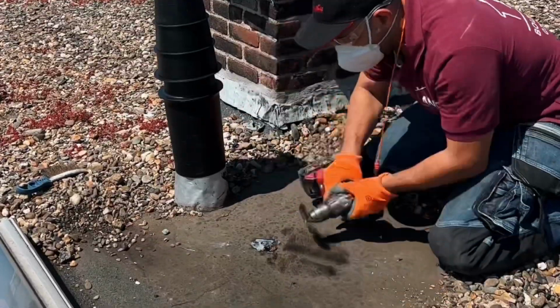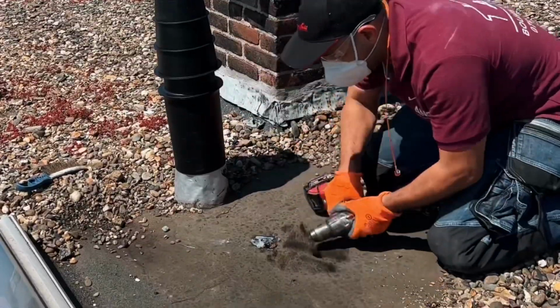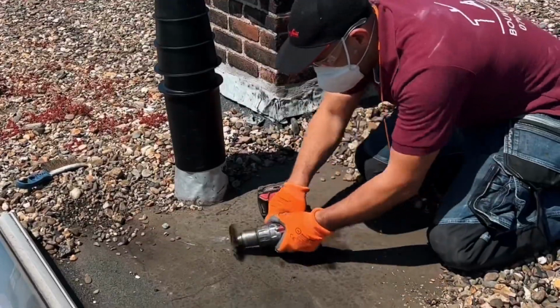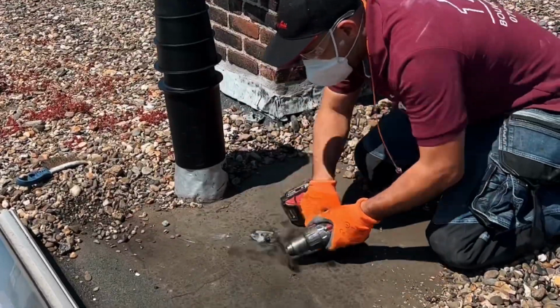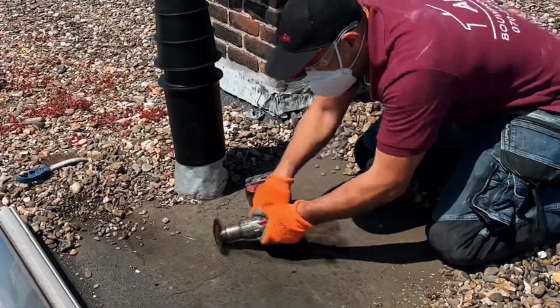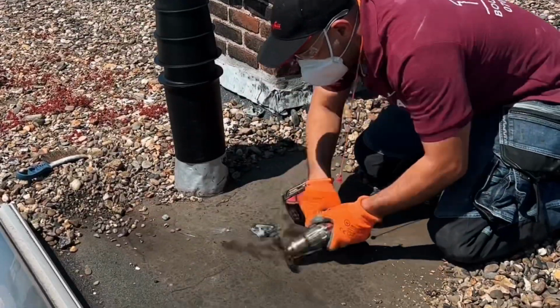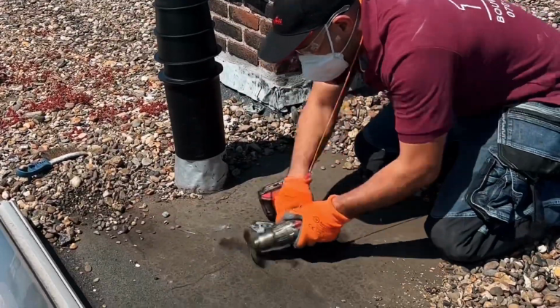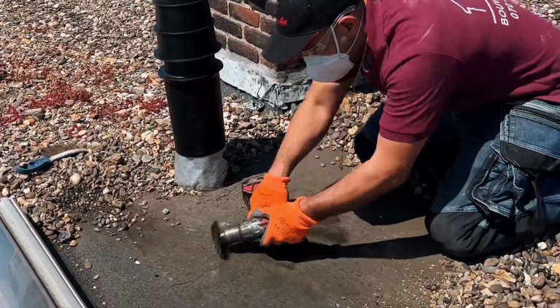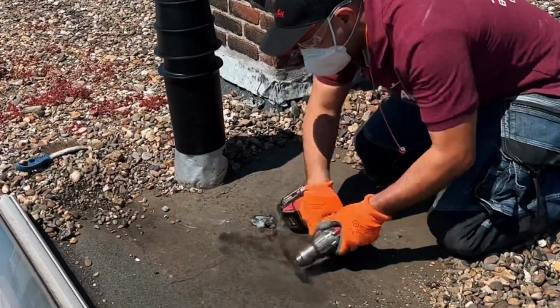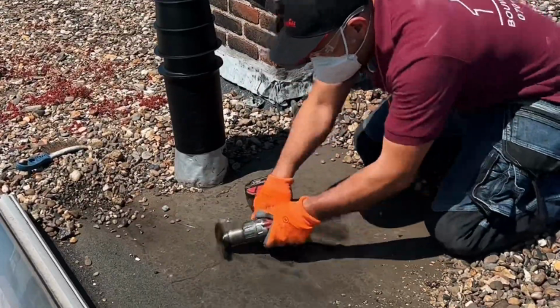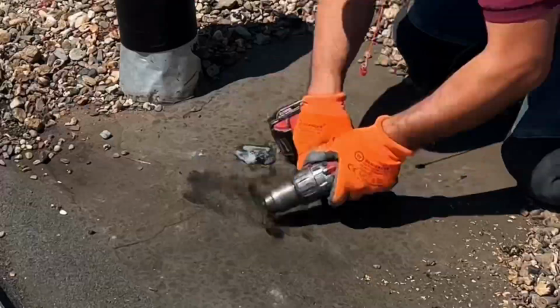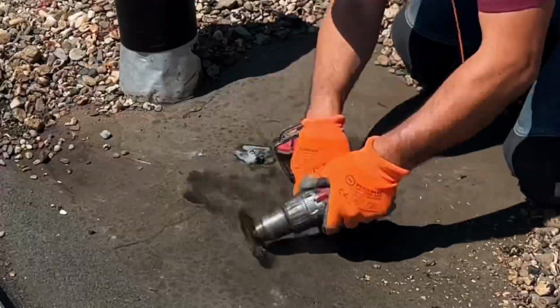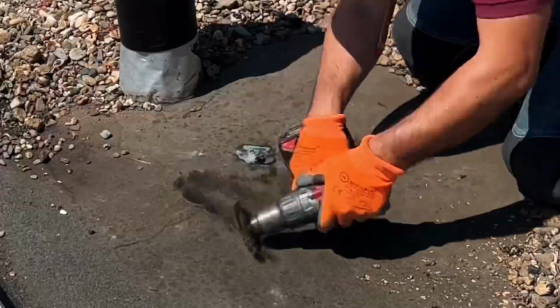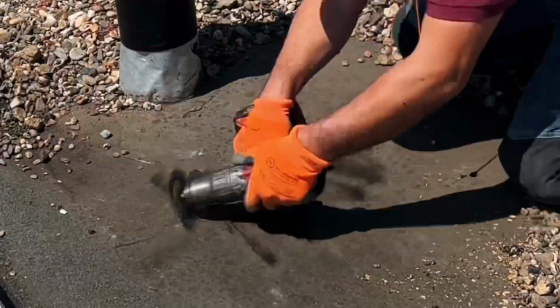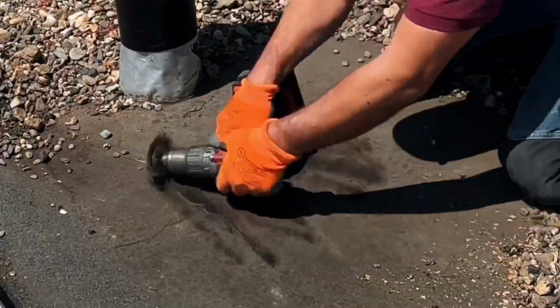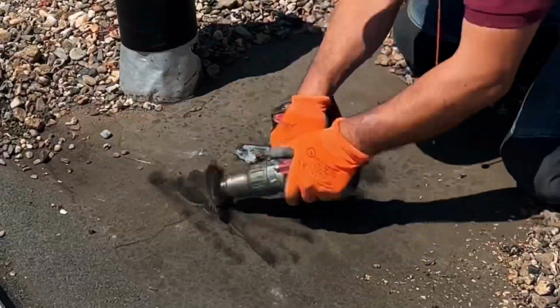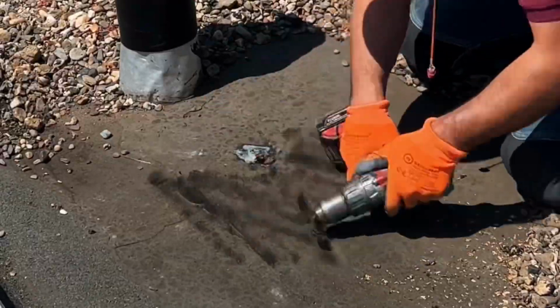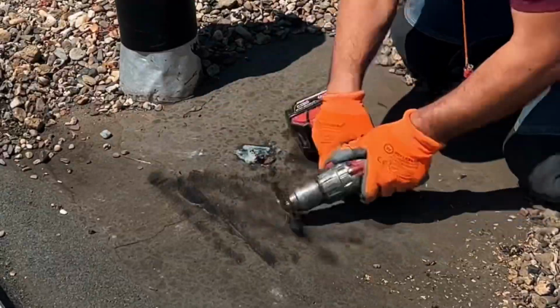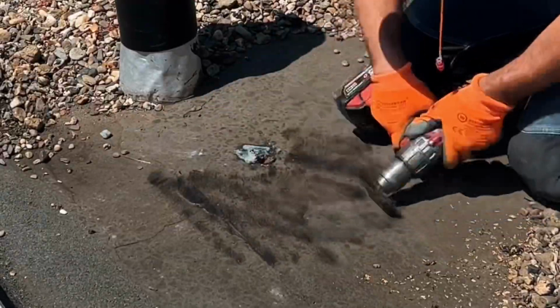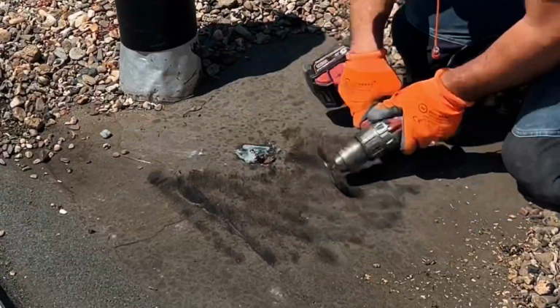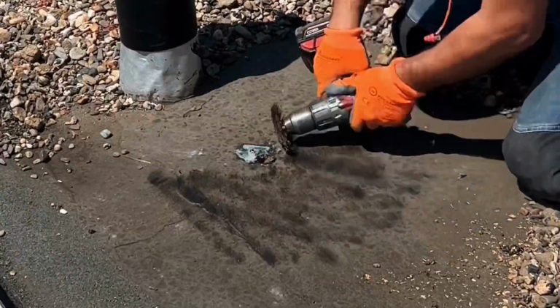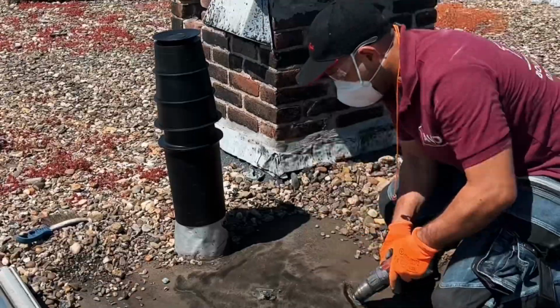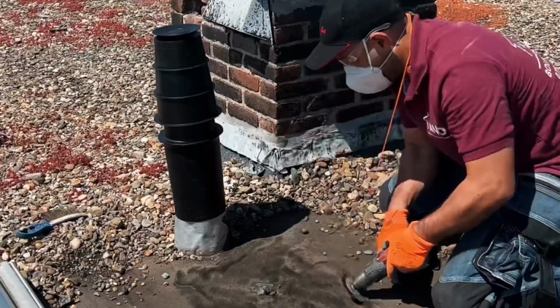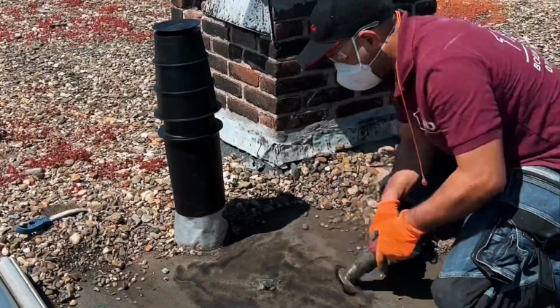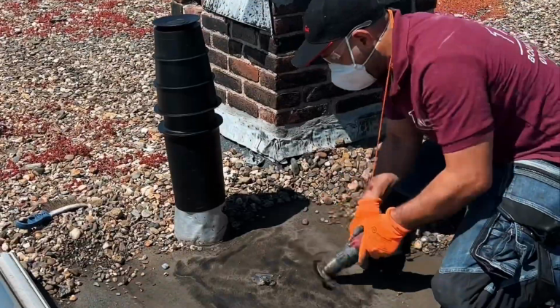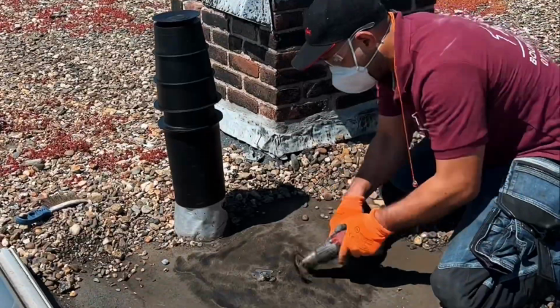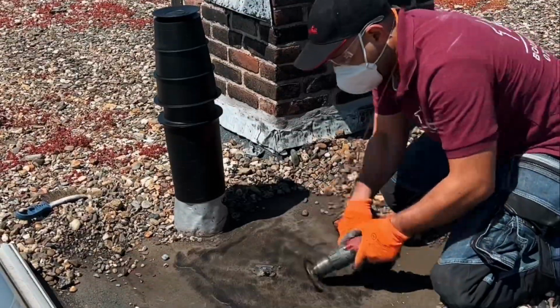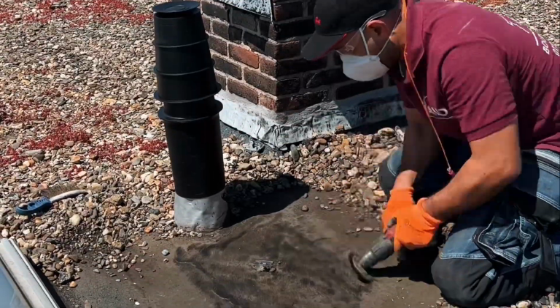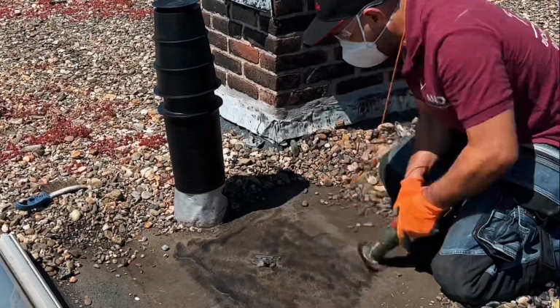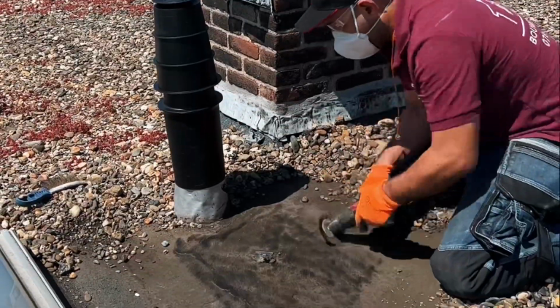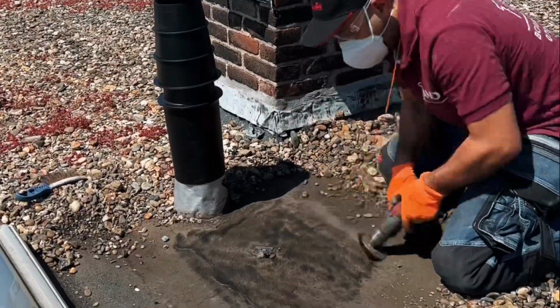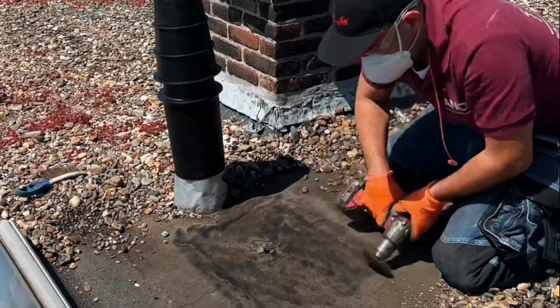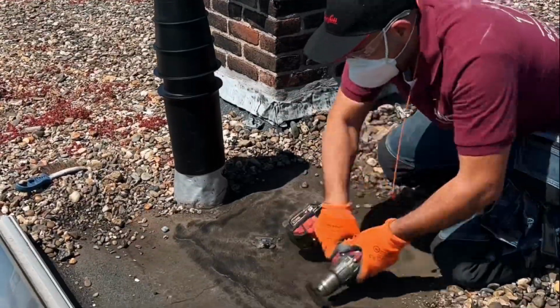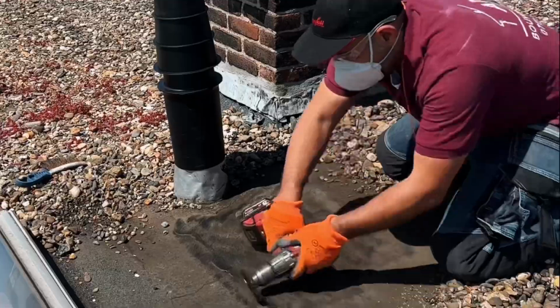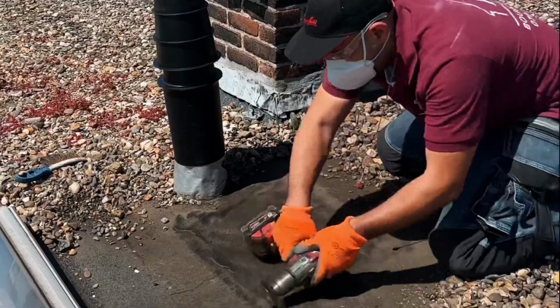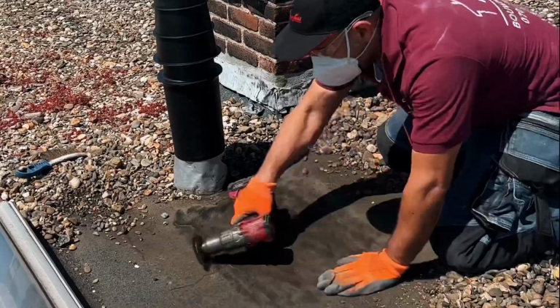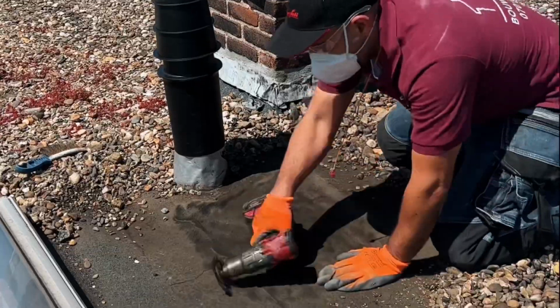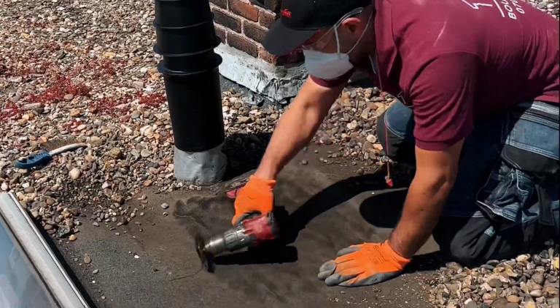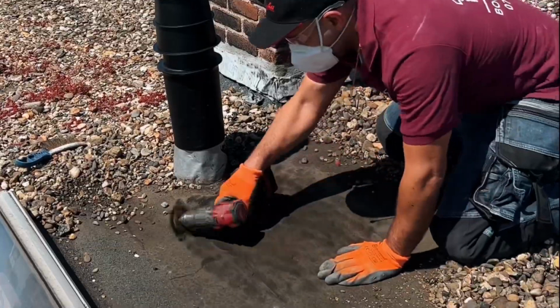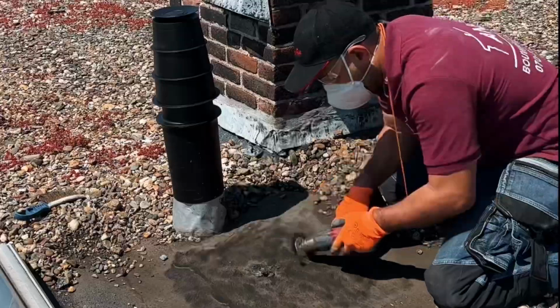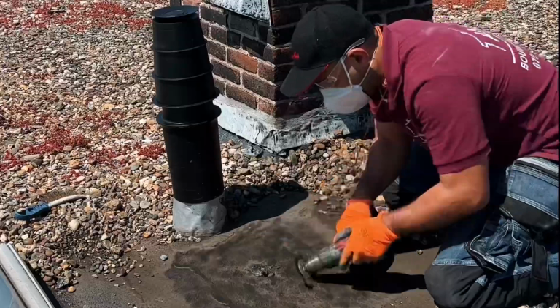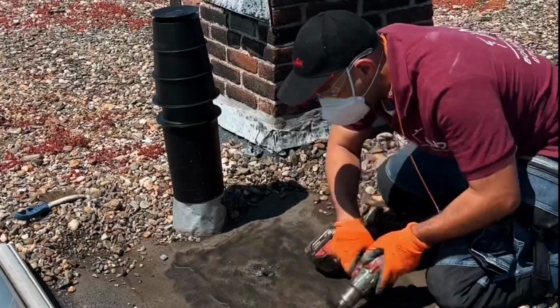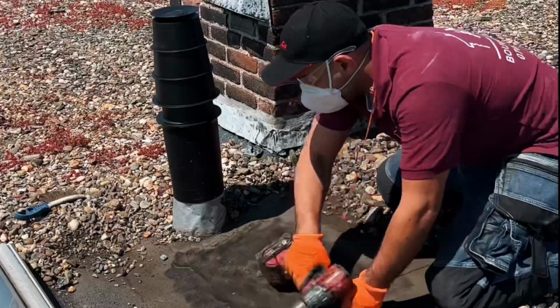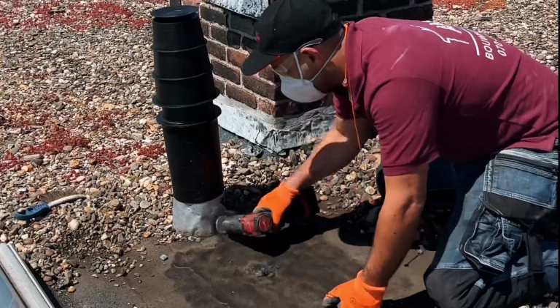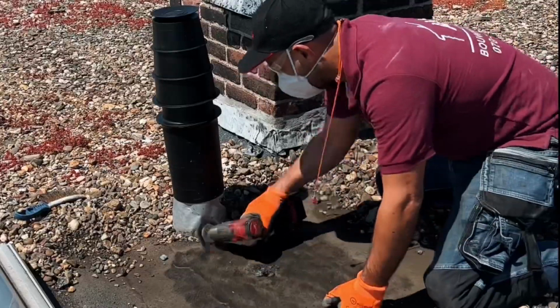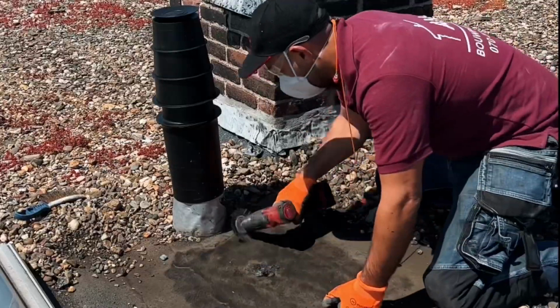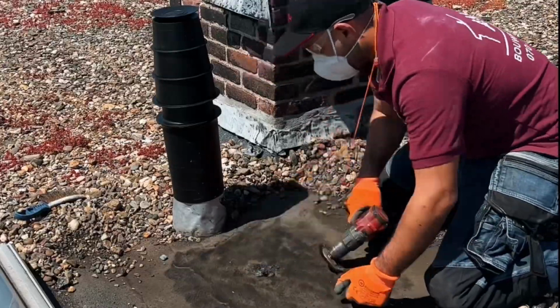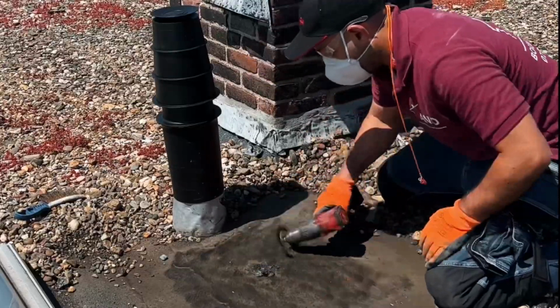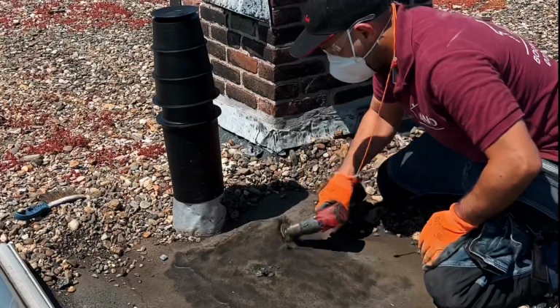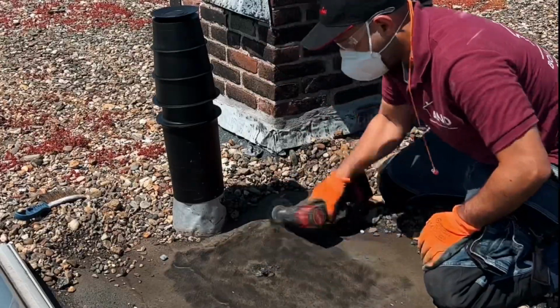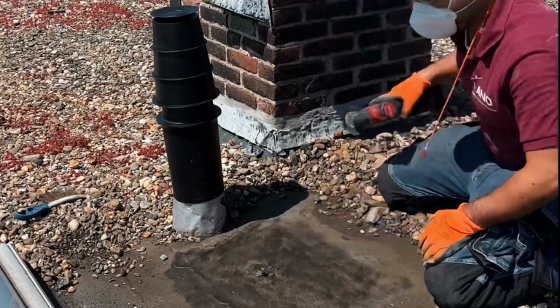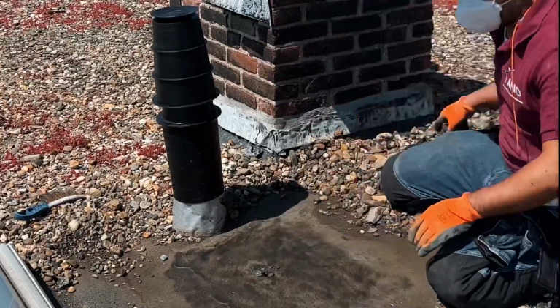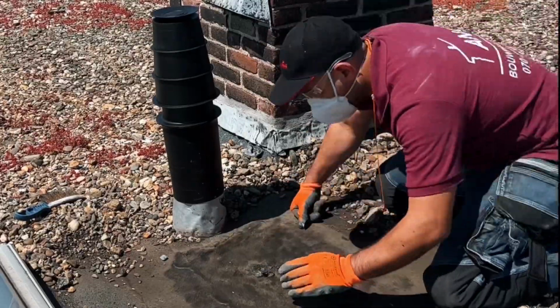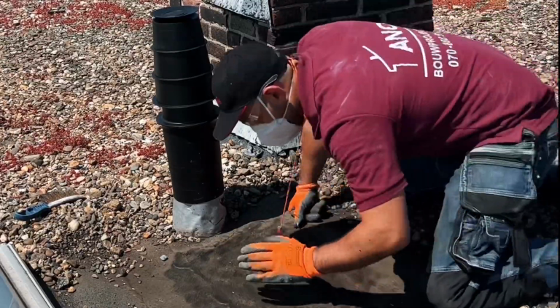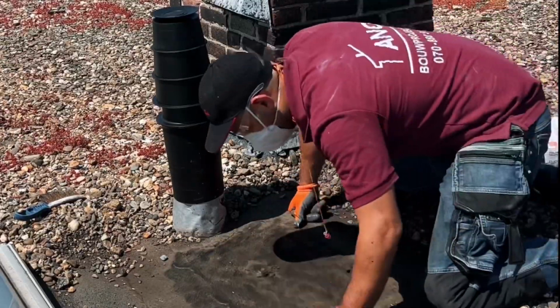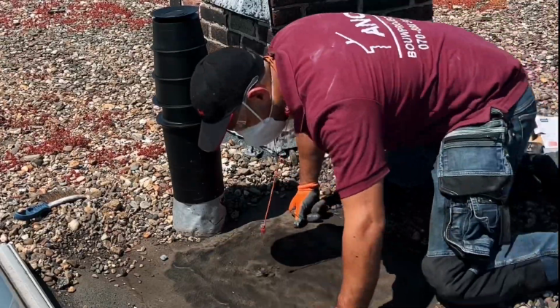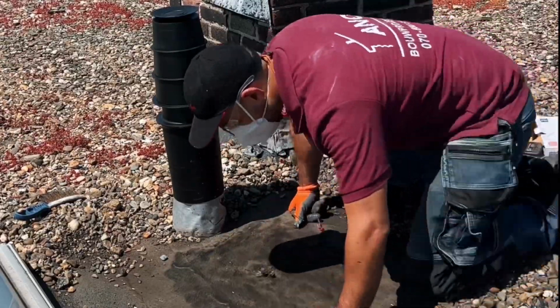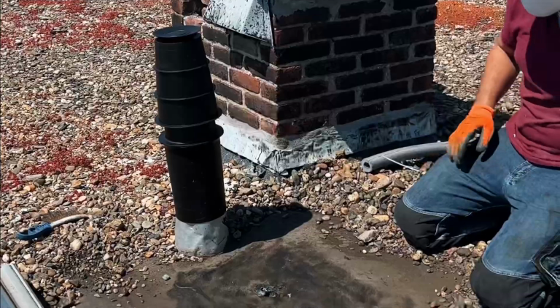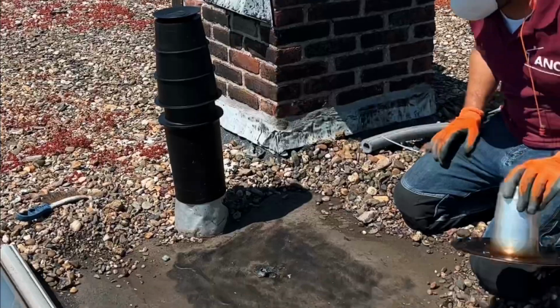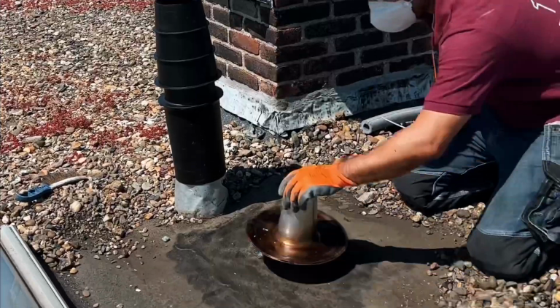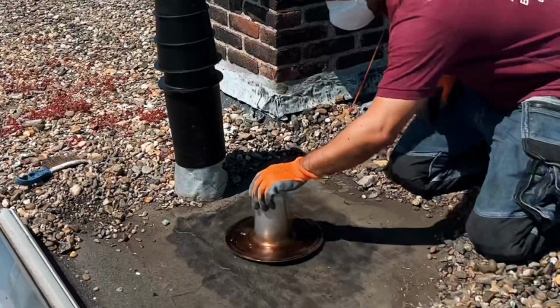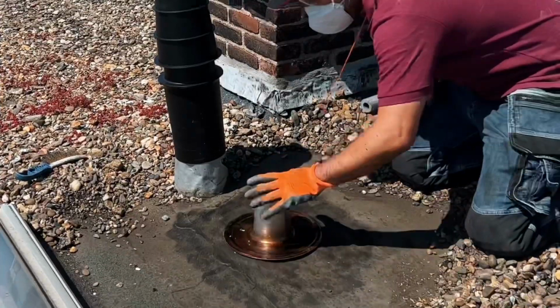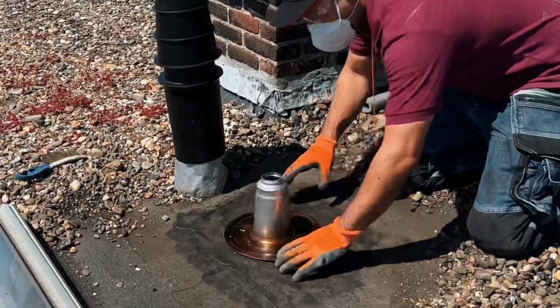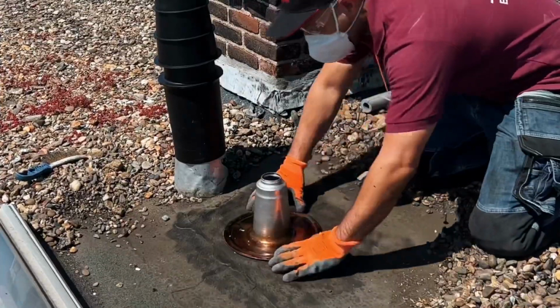Clean the bitumen roofing thoroughly with a wire brush. It is important that you clean the bitumen roofing very well because this makes the adhesion better.